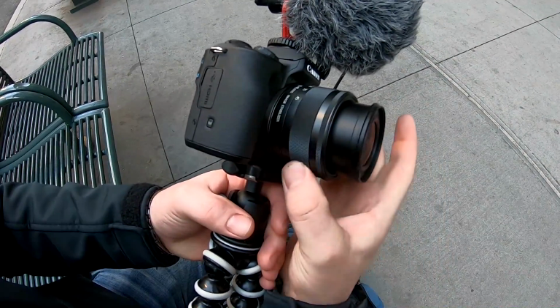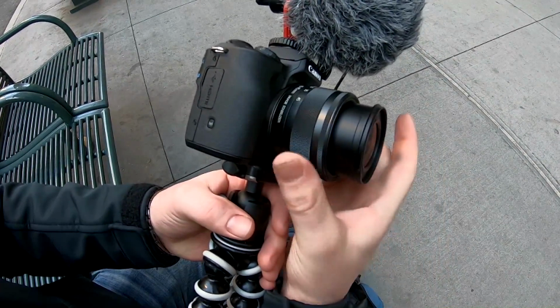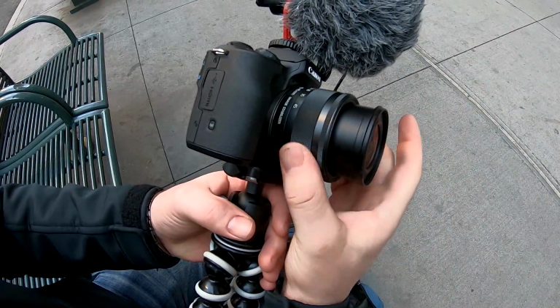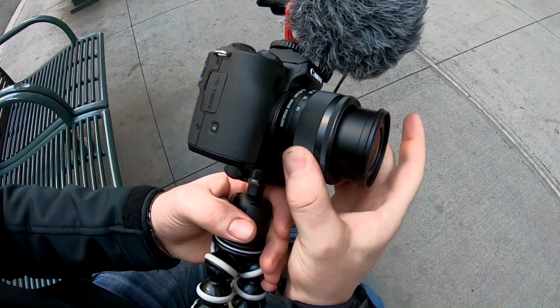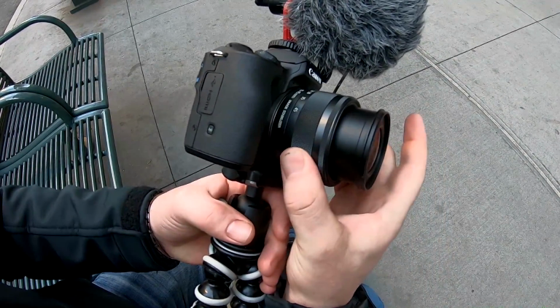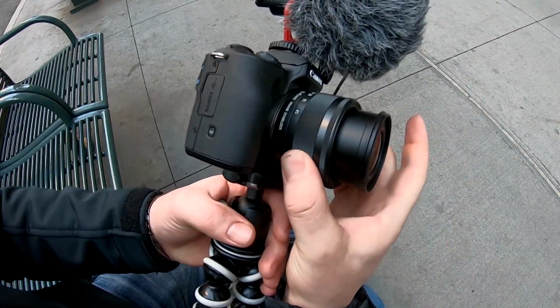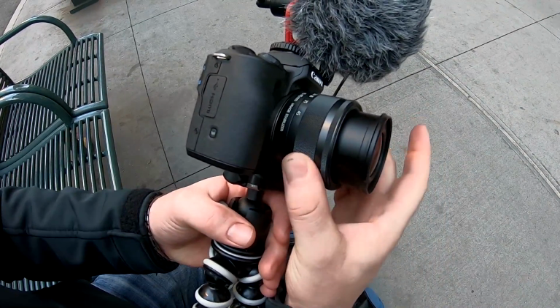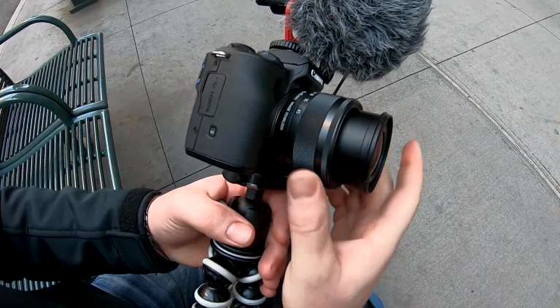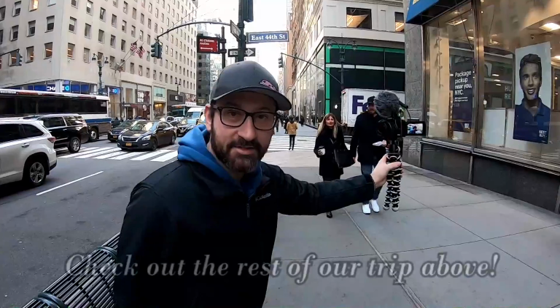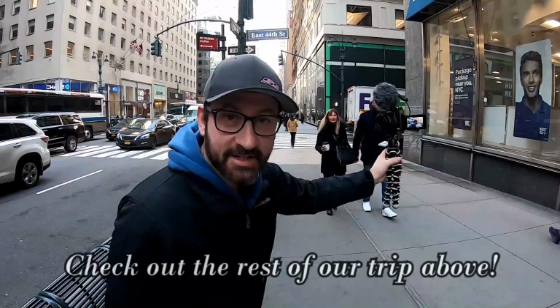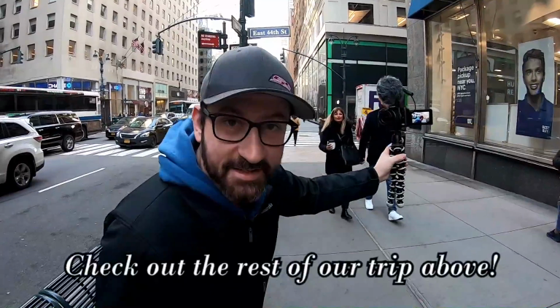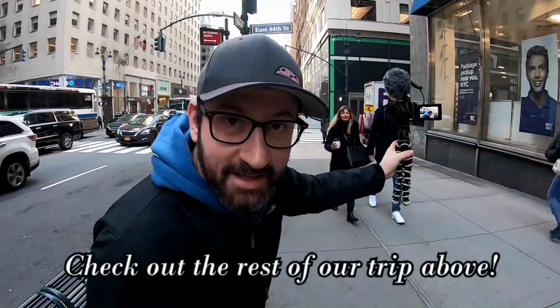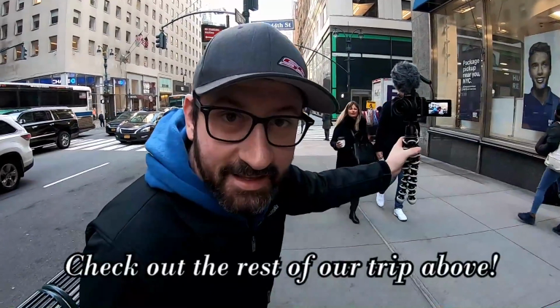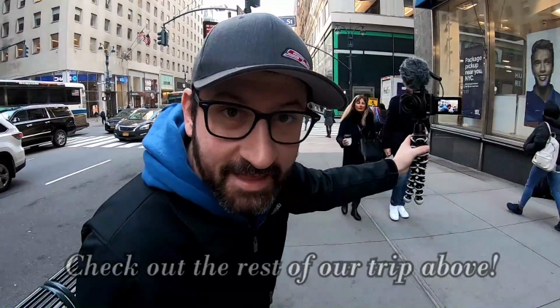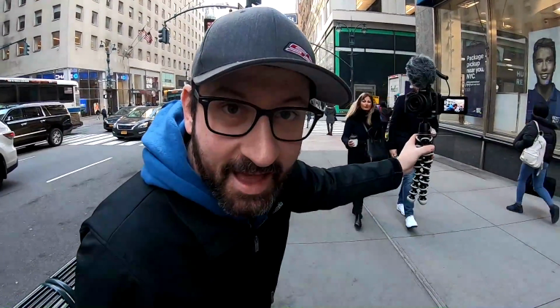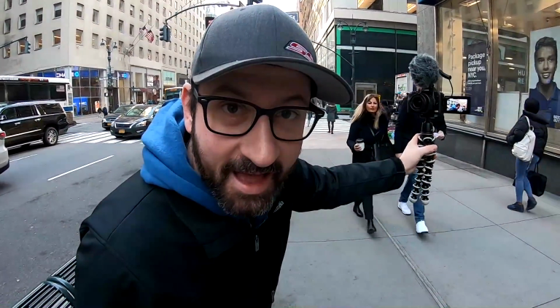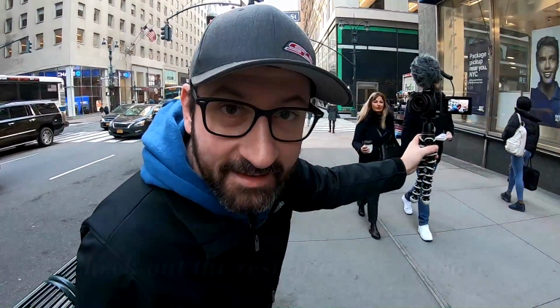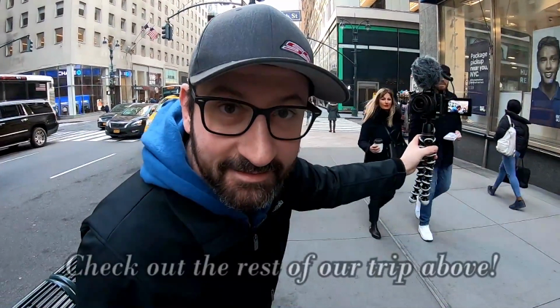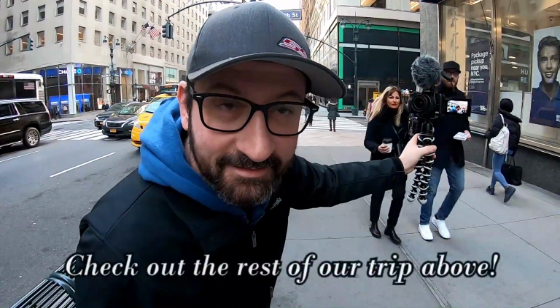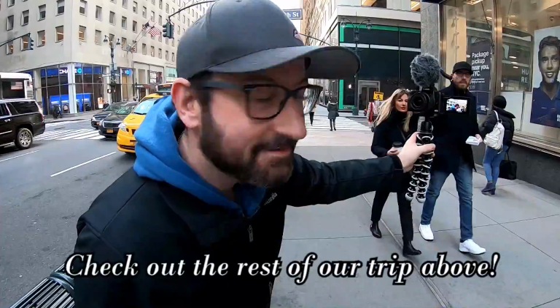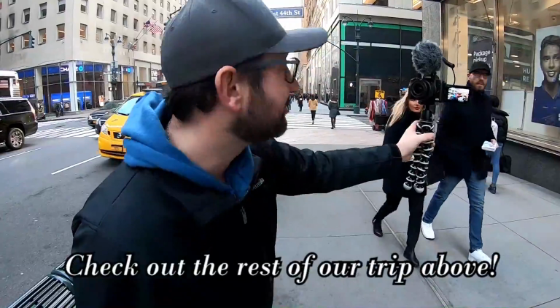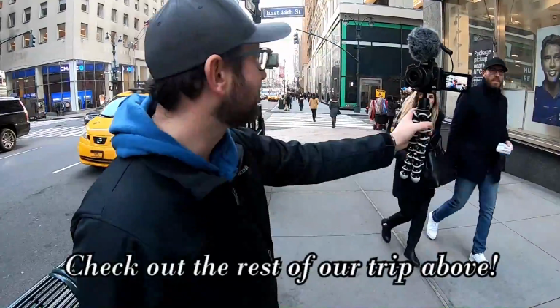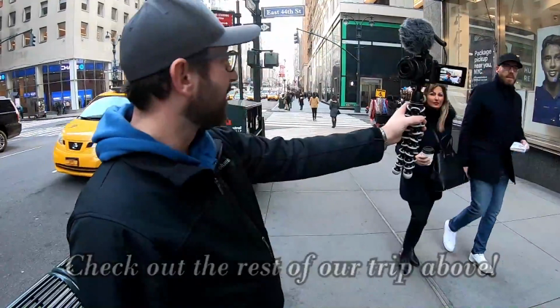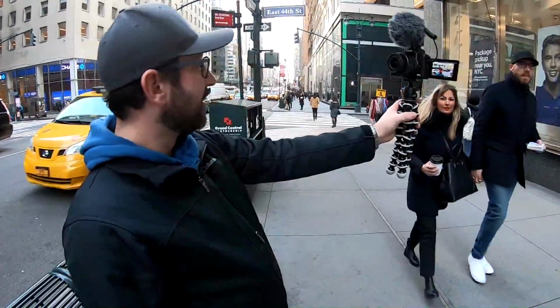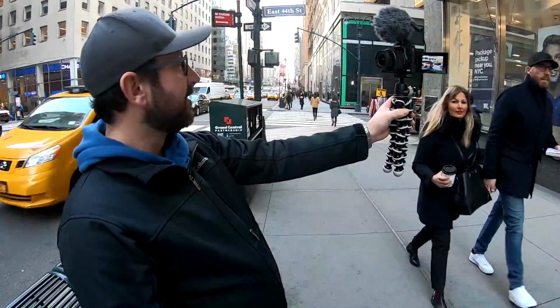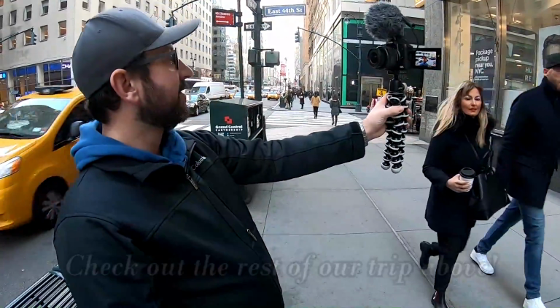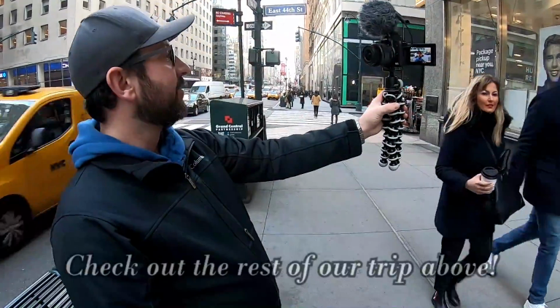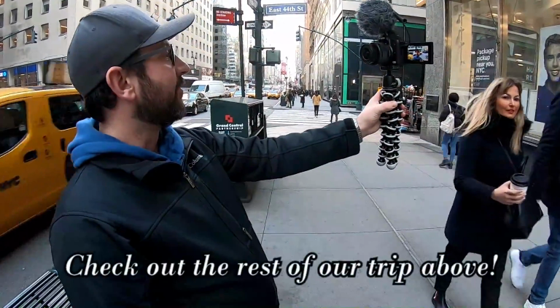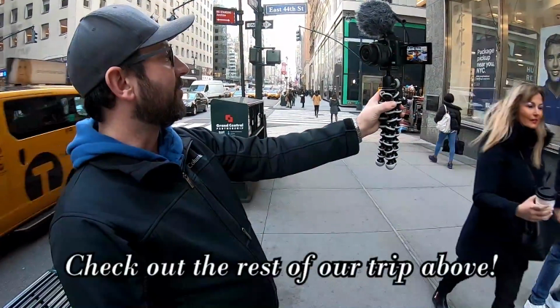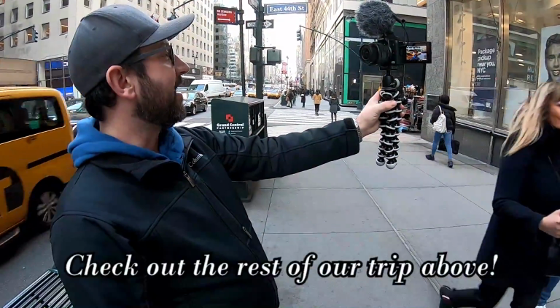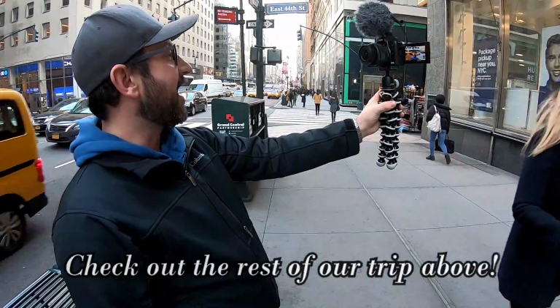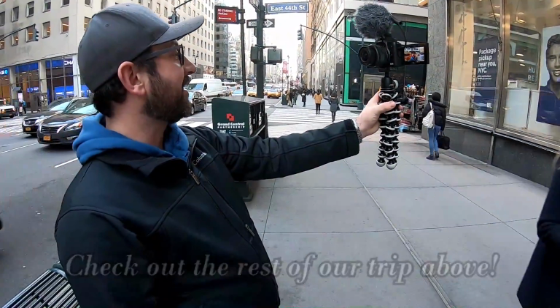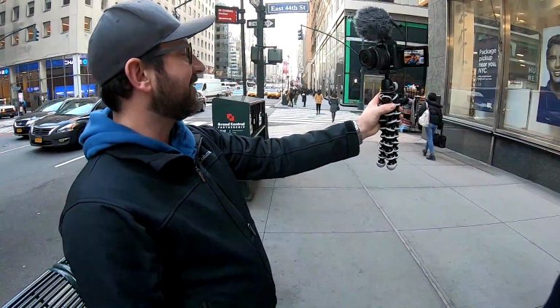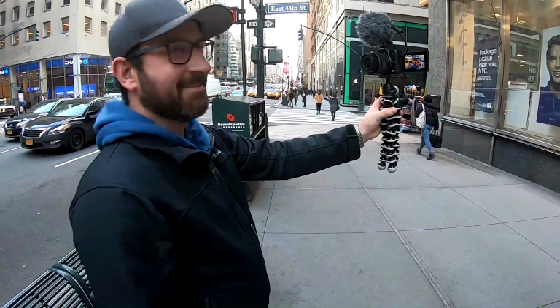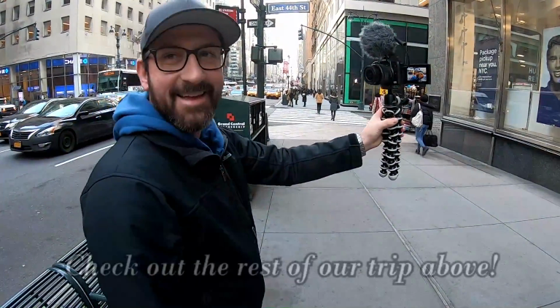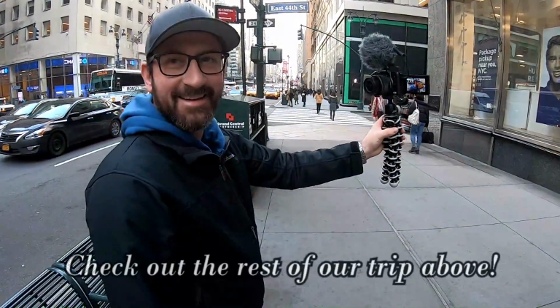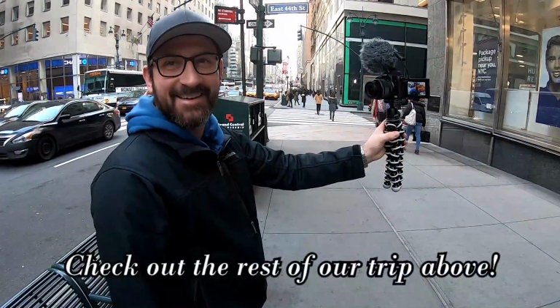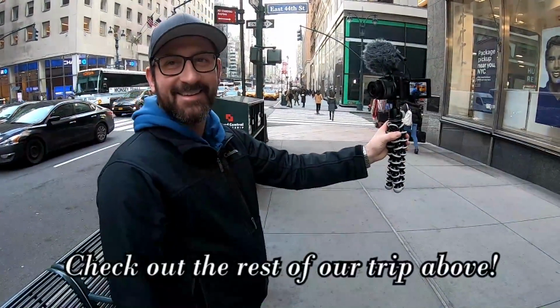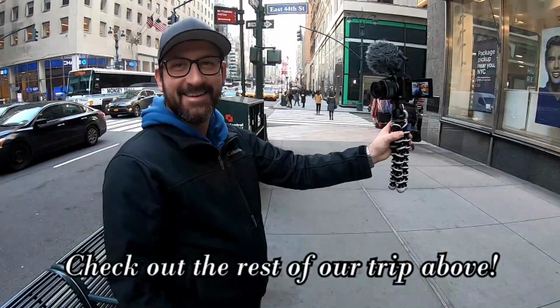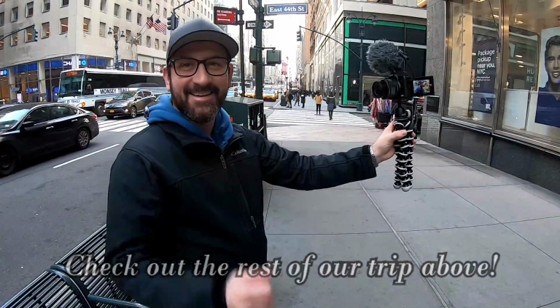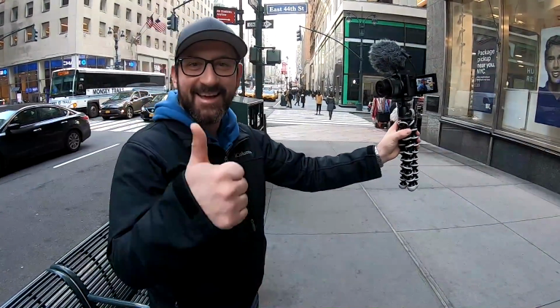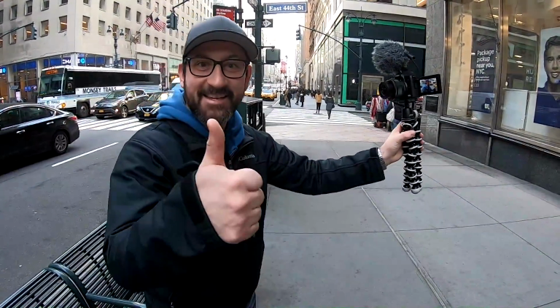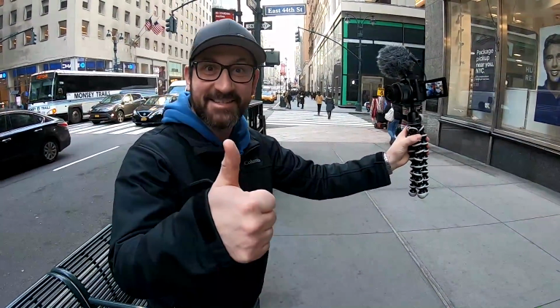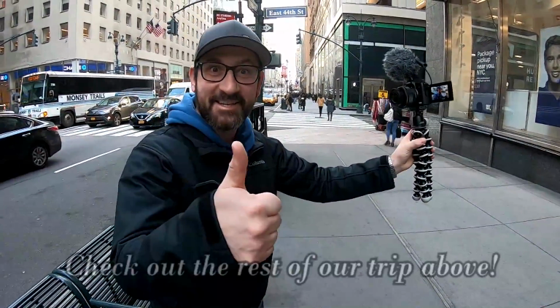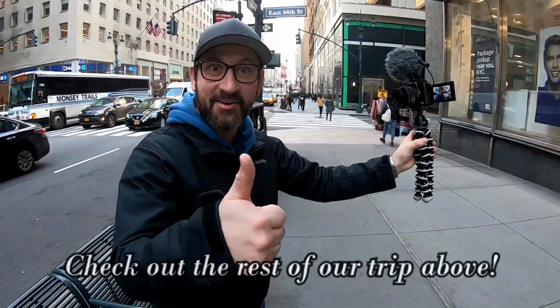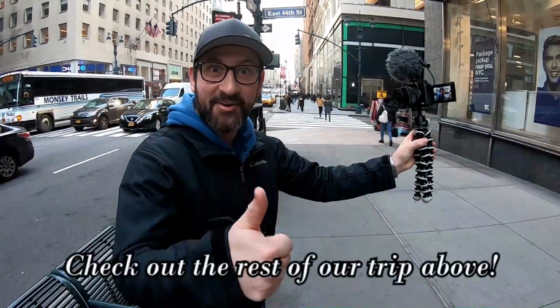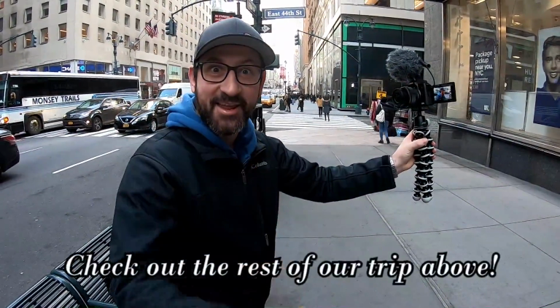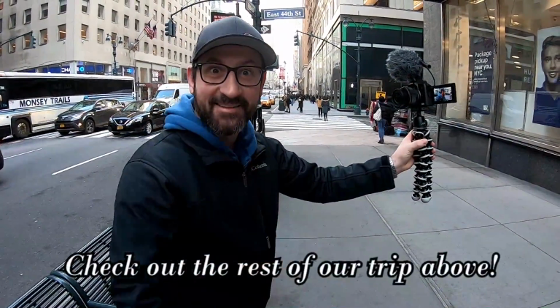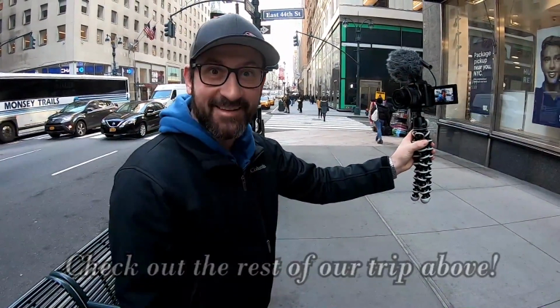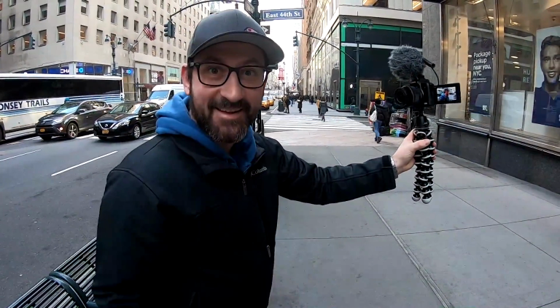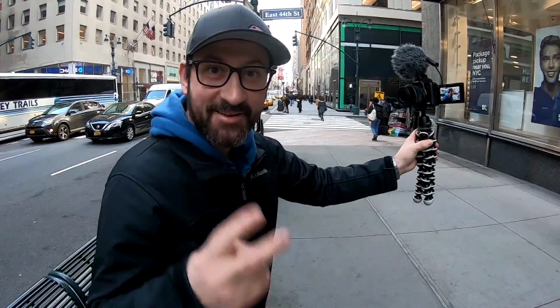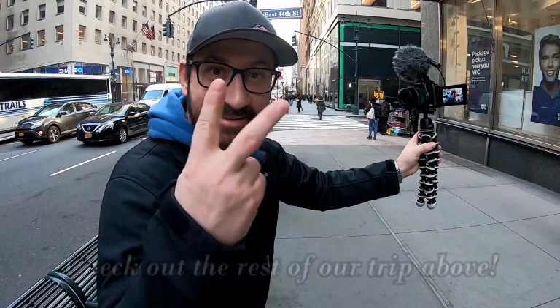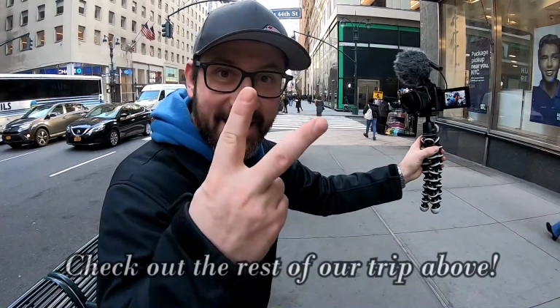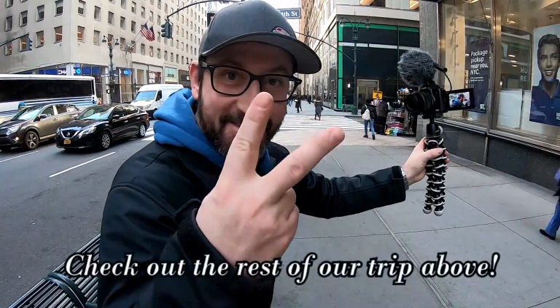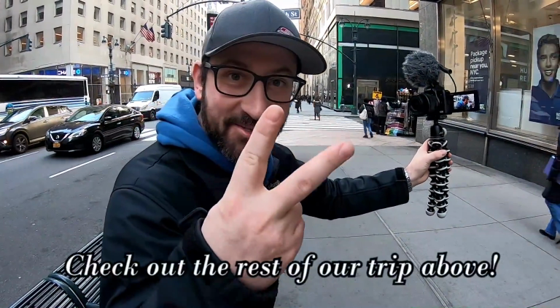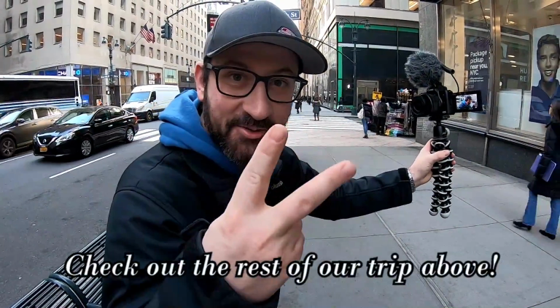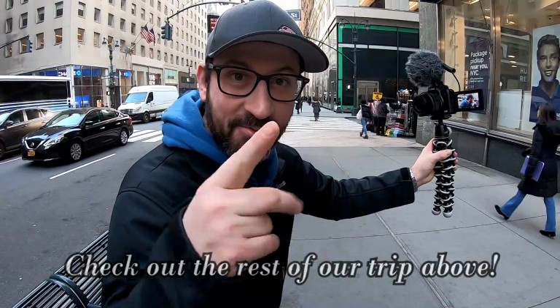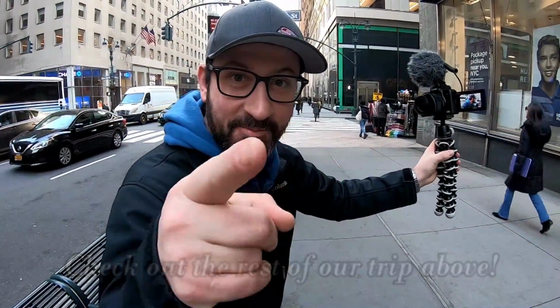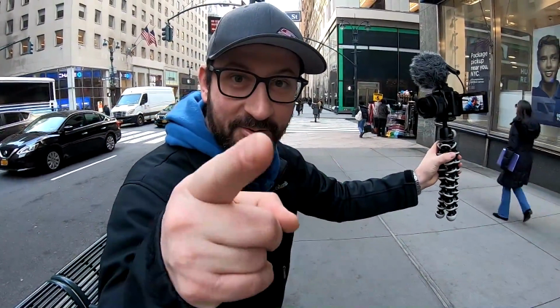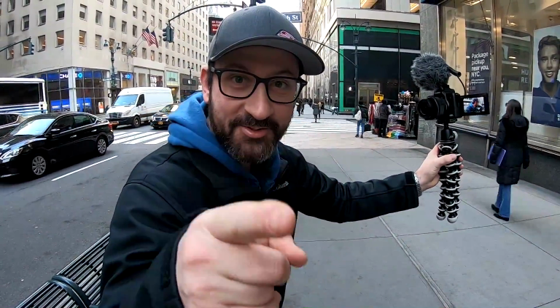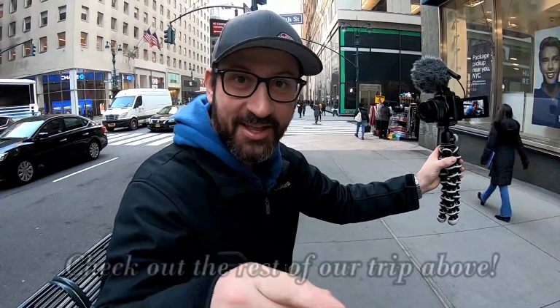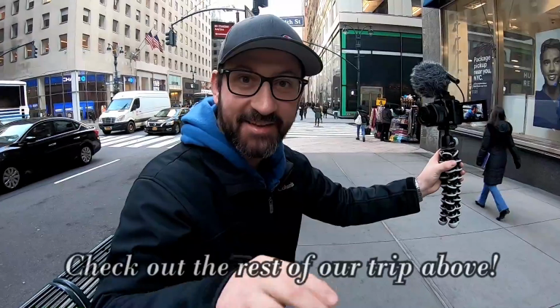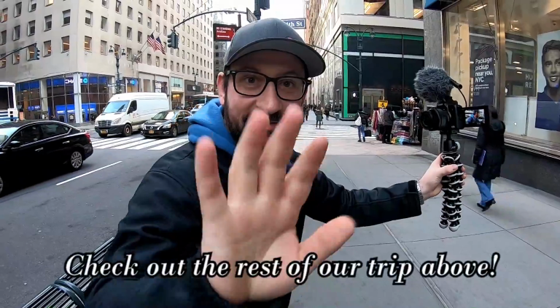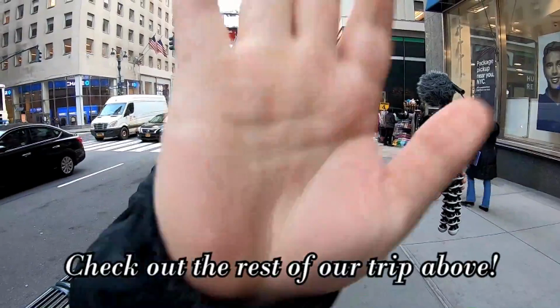And just like that, we're back. SD card in. Day 2. Mooch life, Day 2.